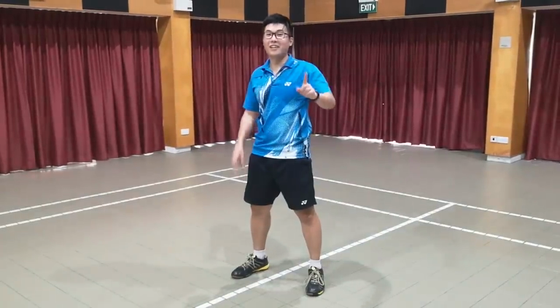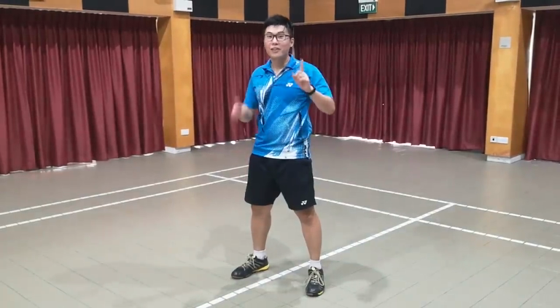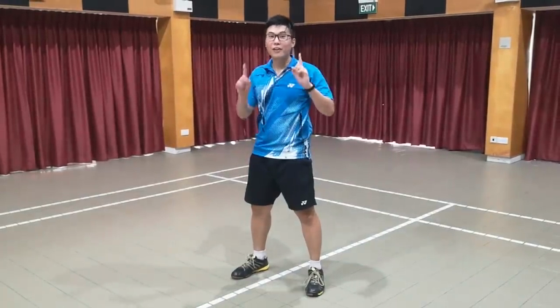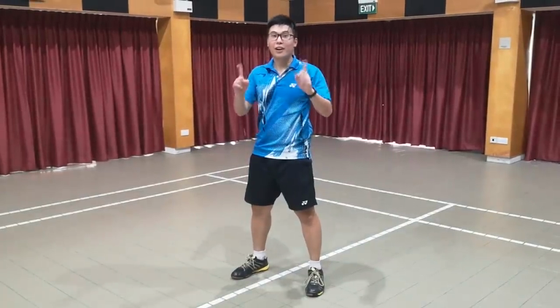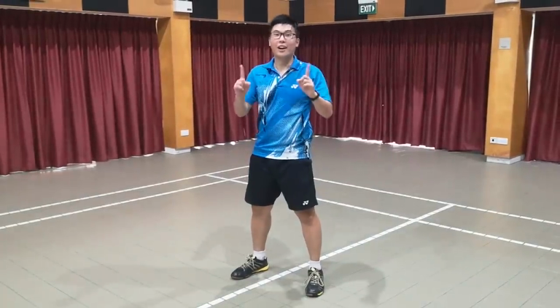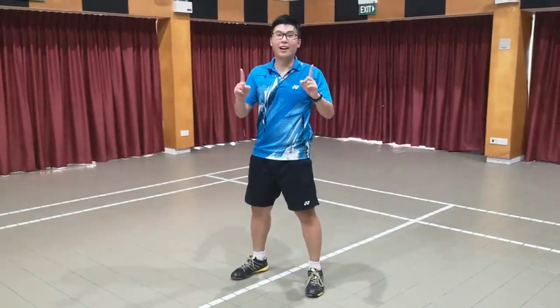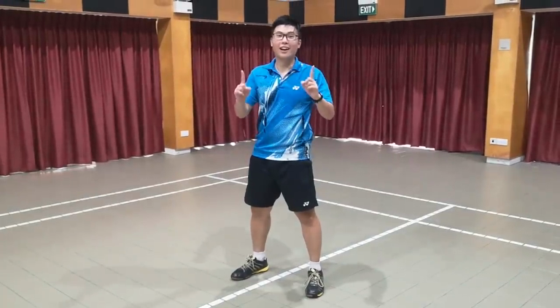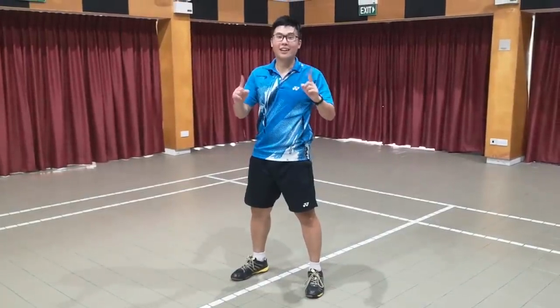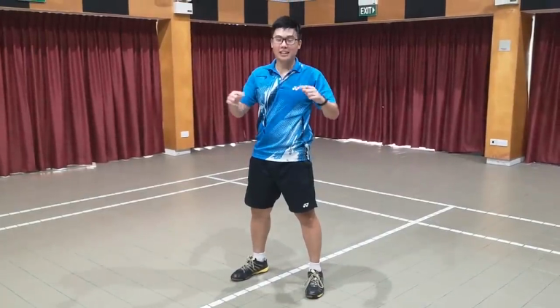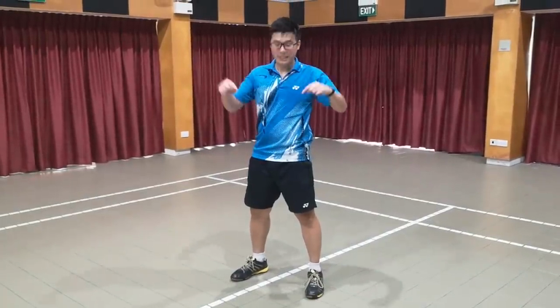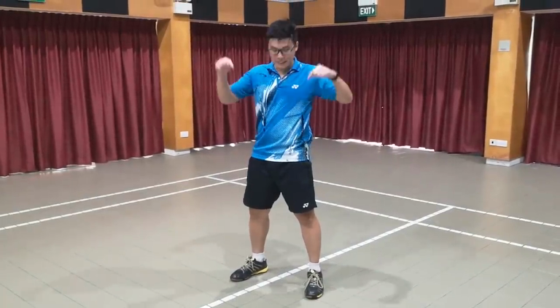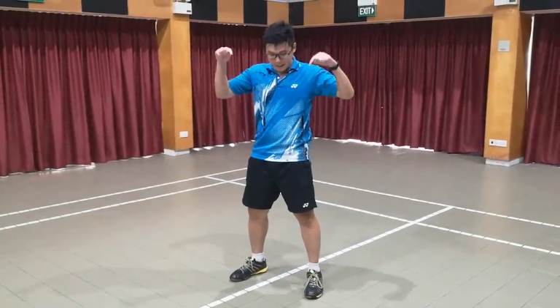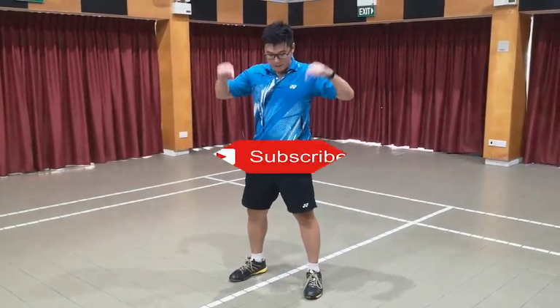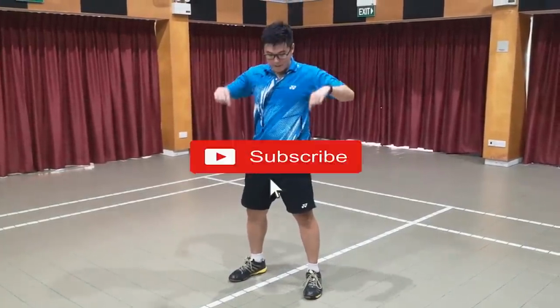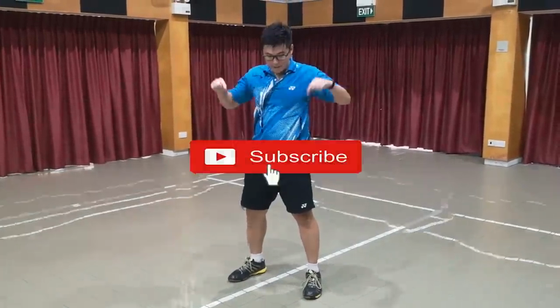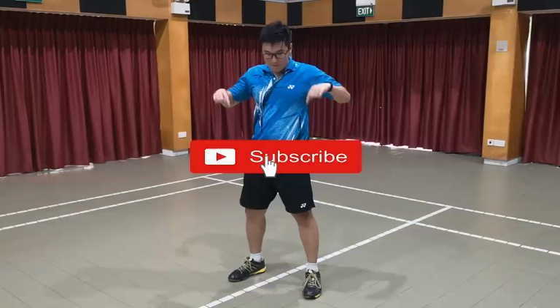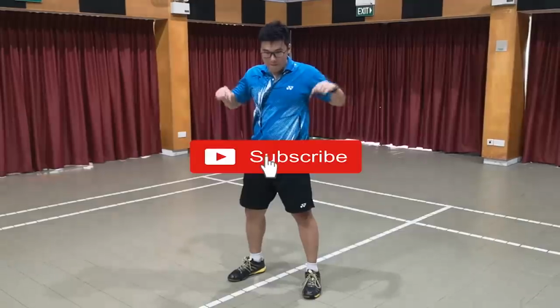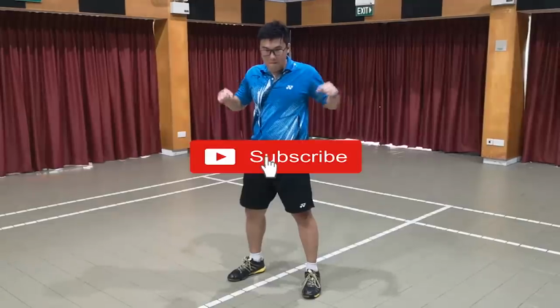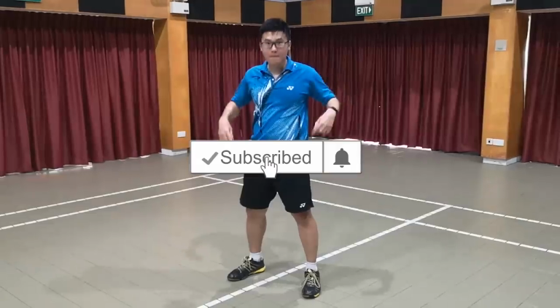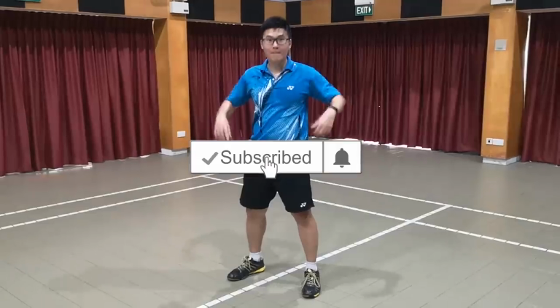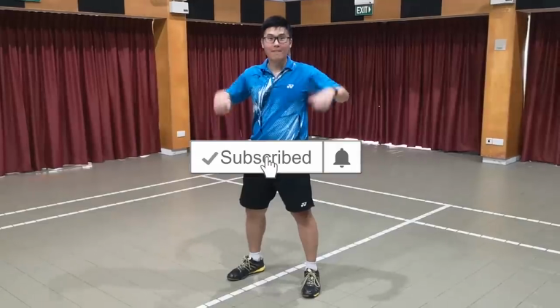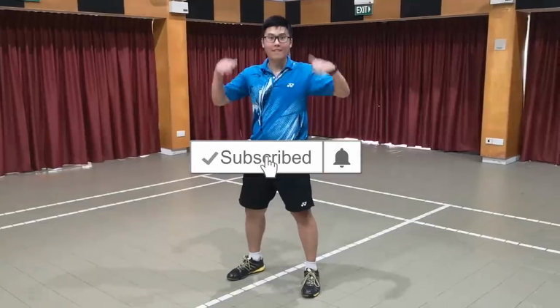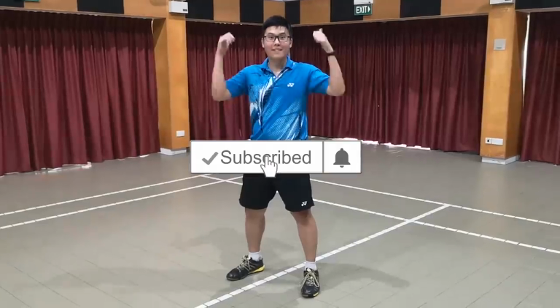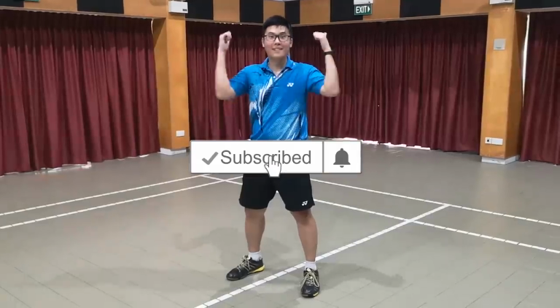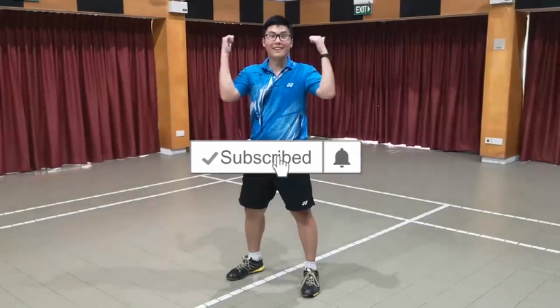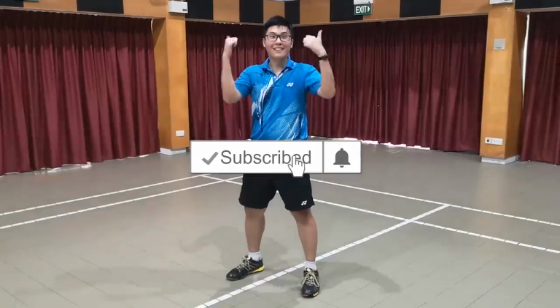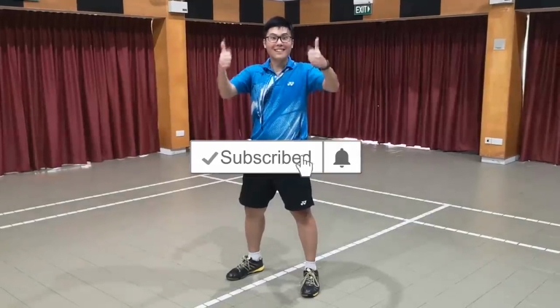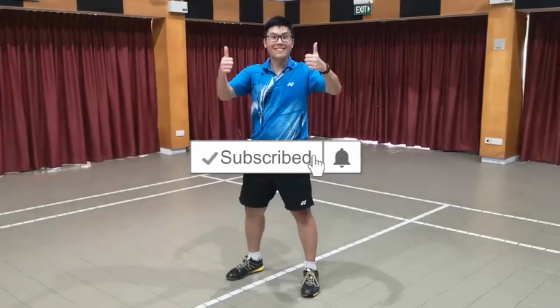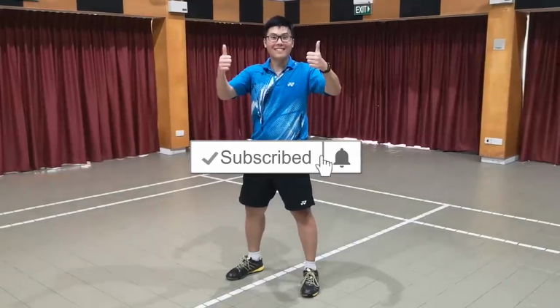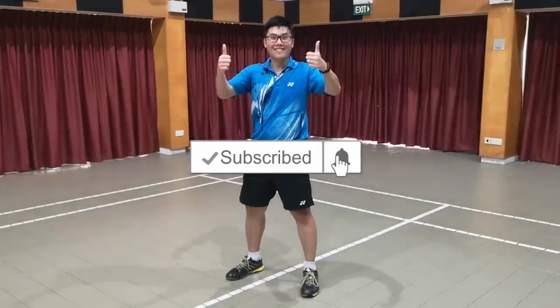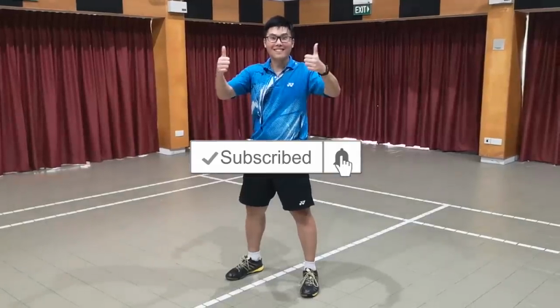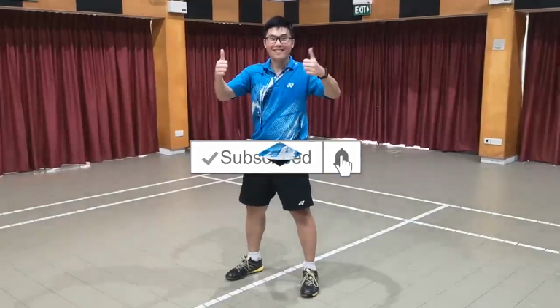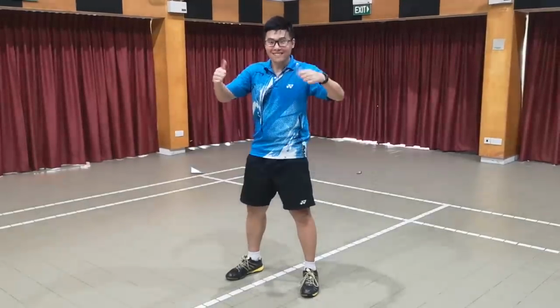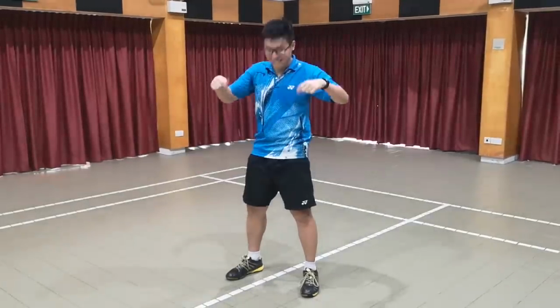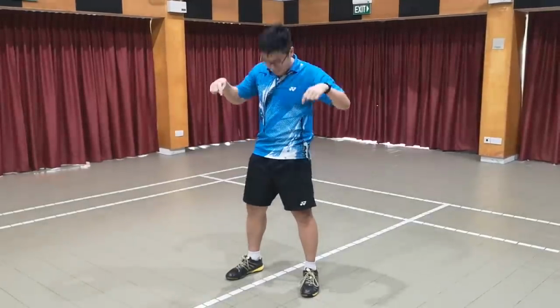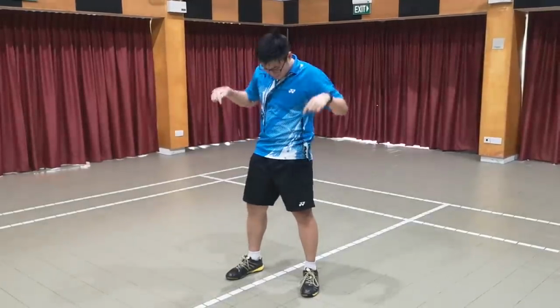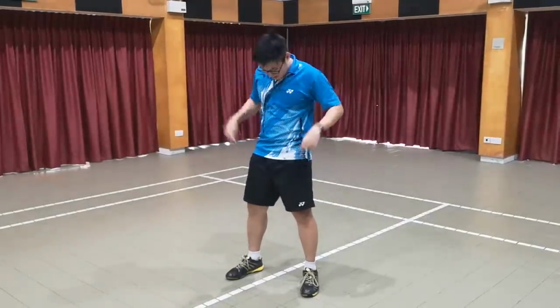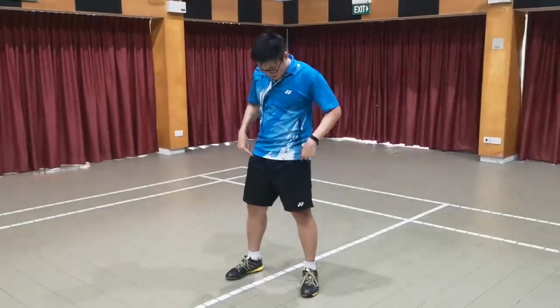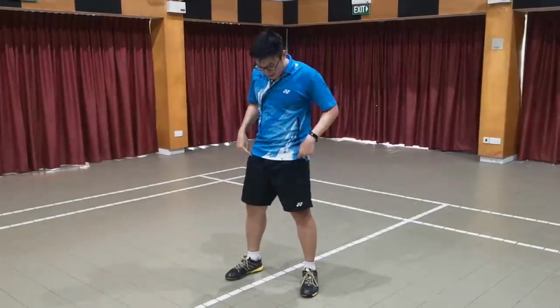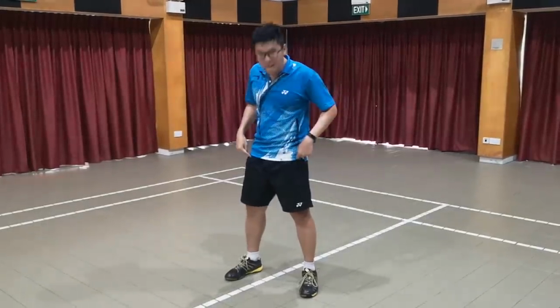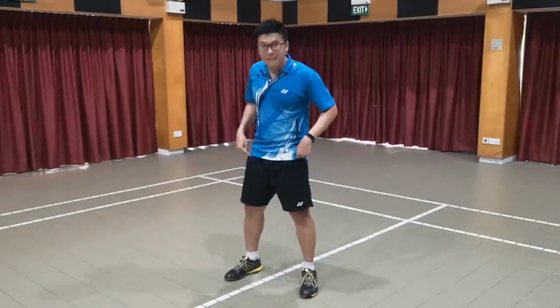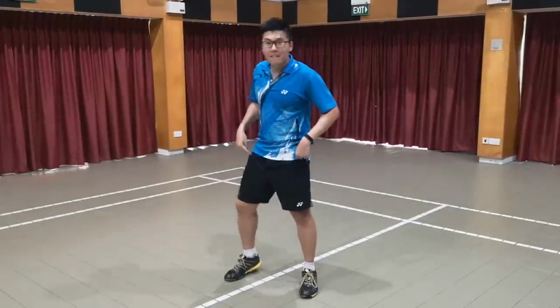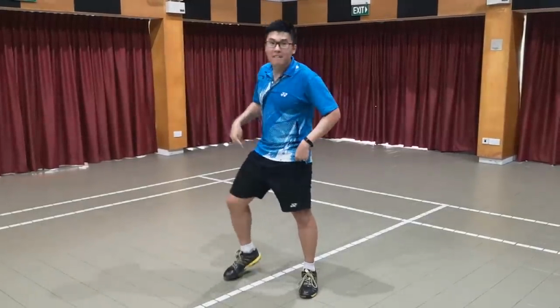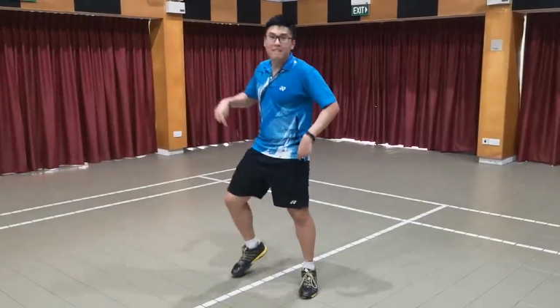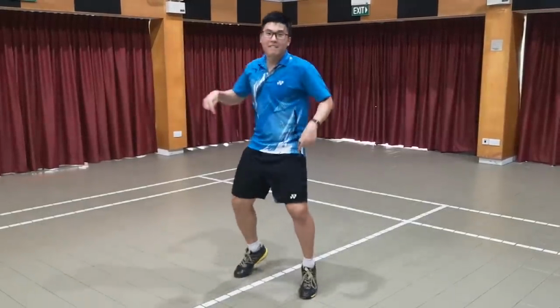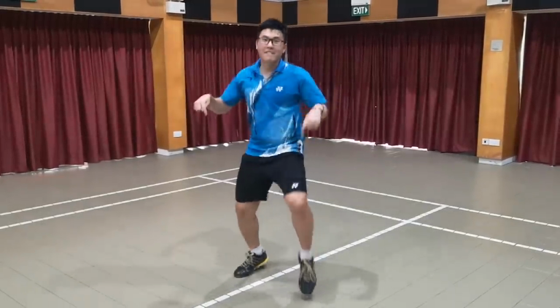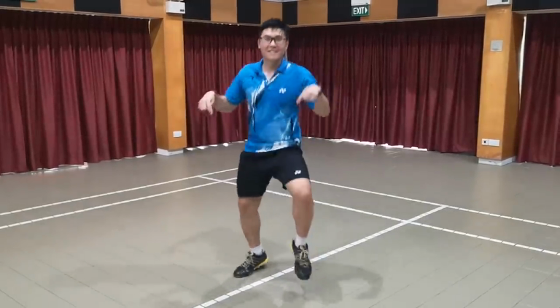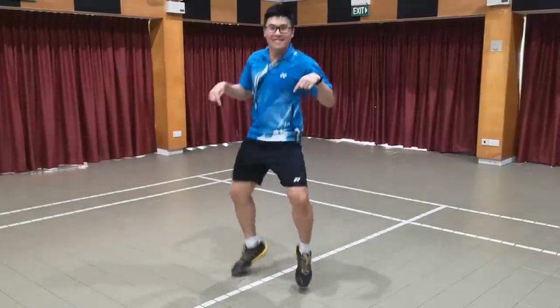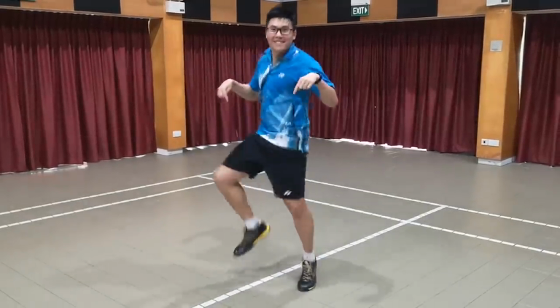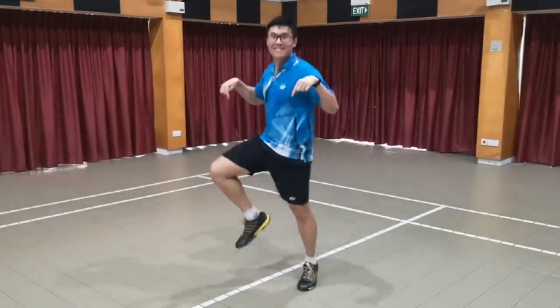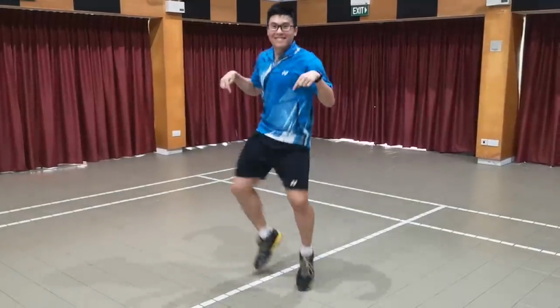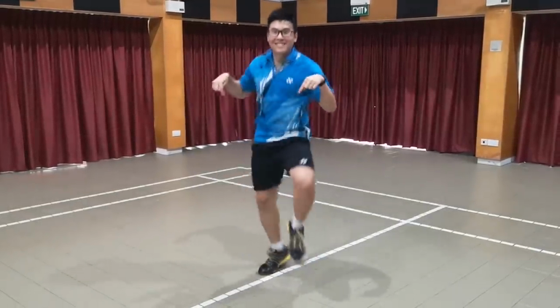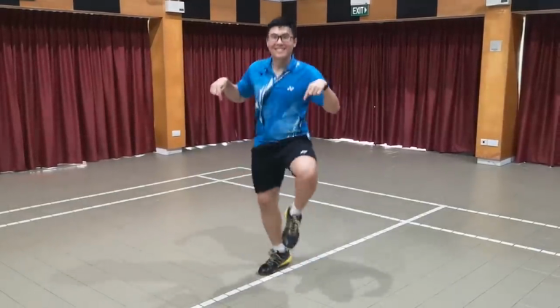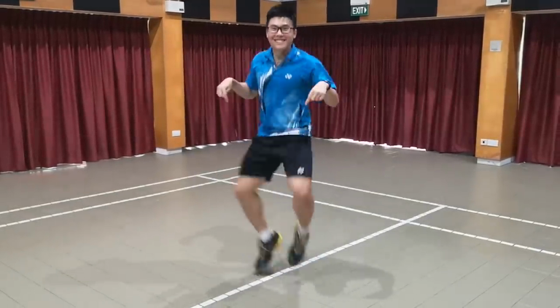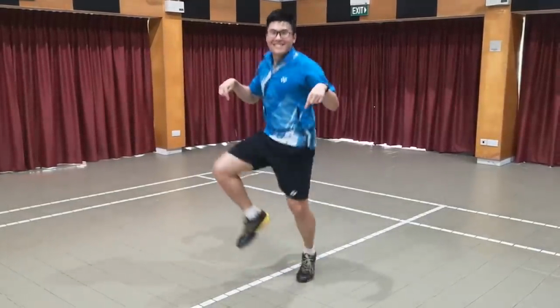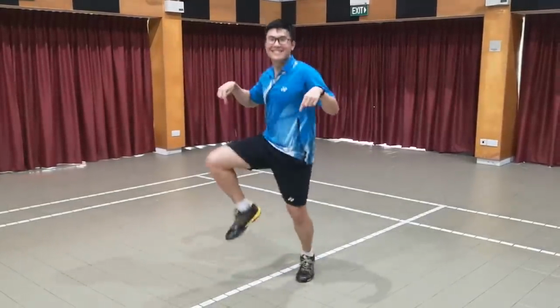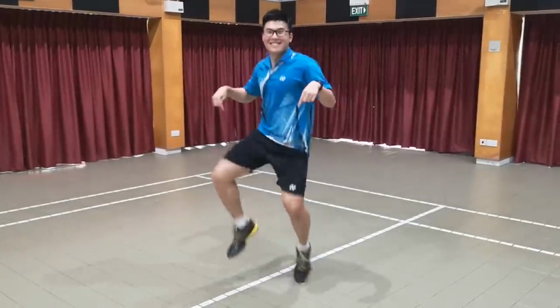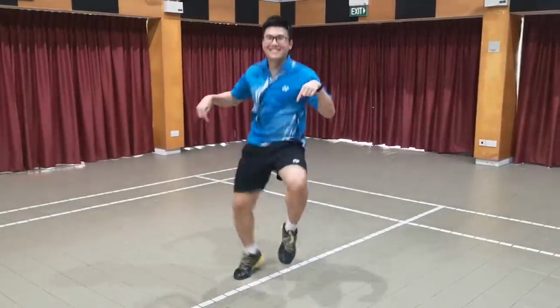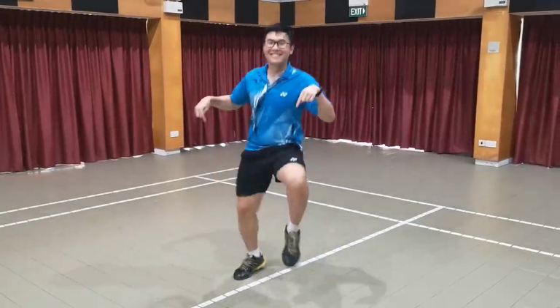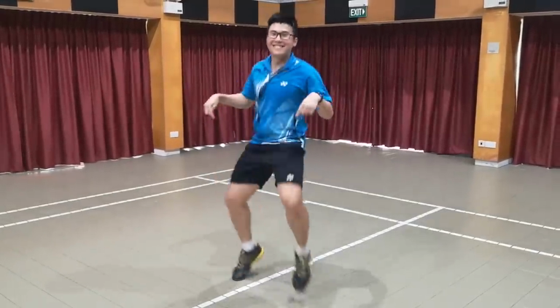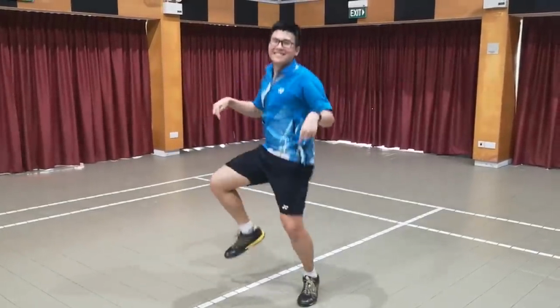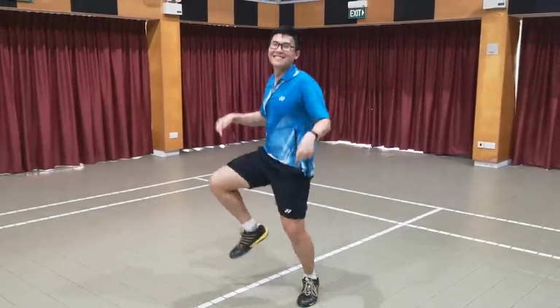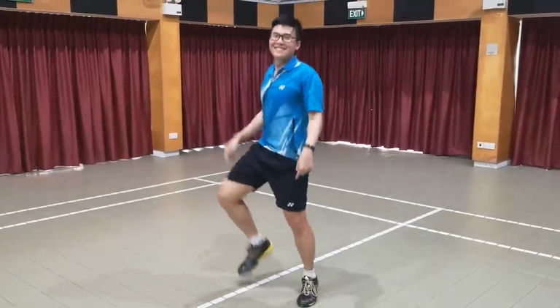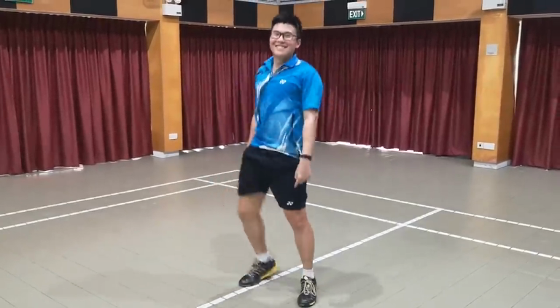Please help me hit the subscribe button for the YouTube algorithm, and be sure to share it with your friends so that they can improve their footwork as well.